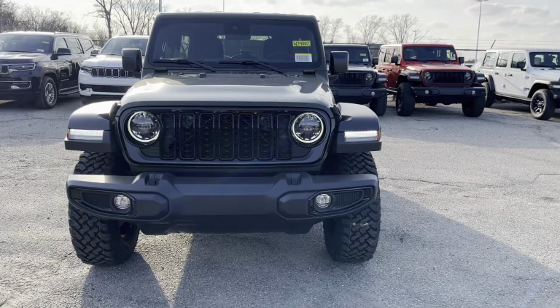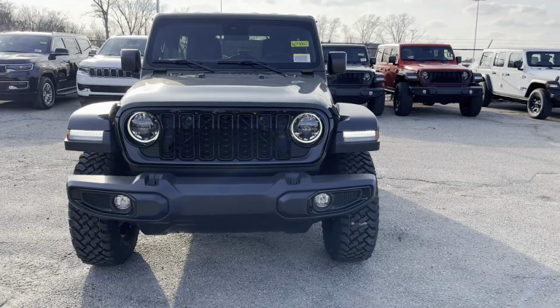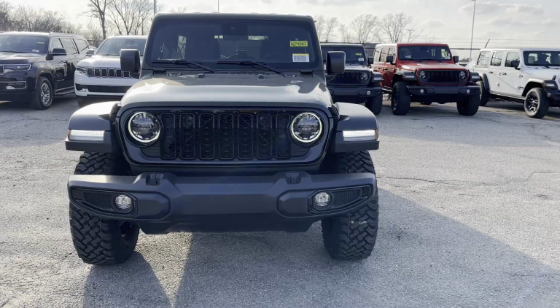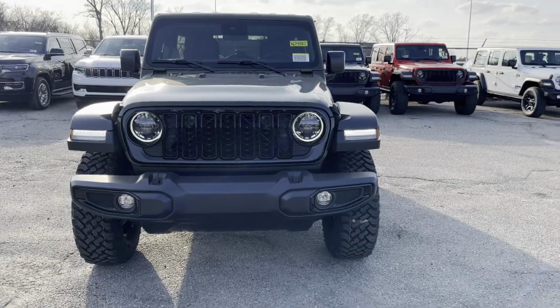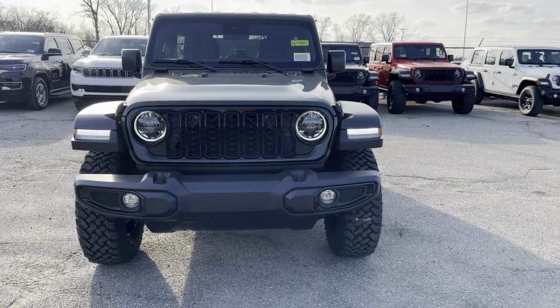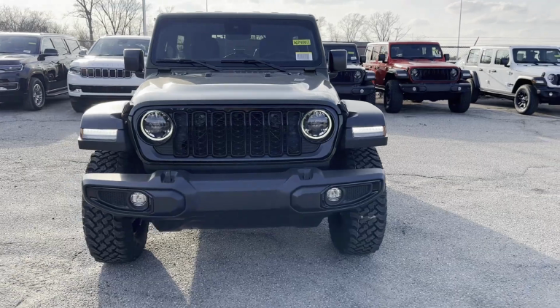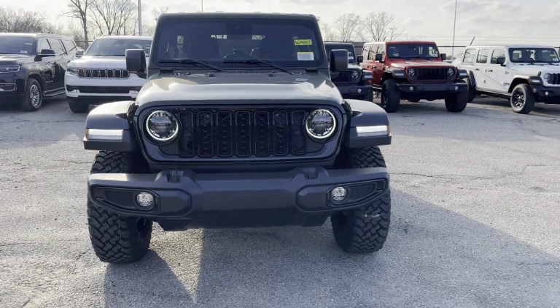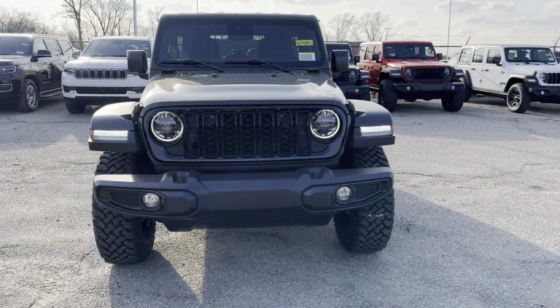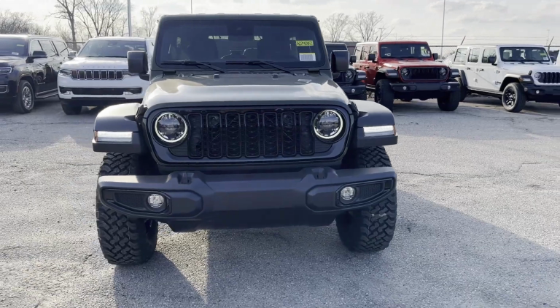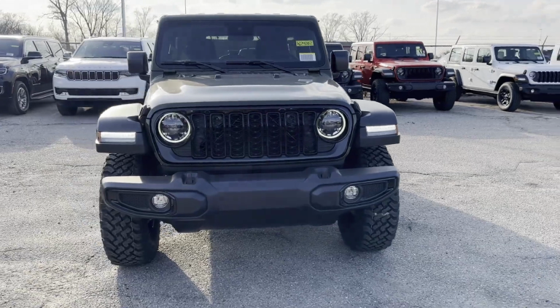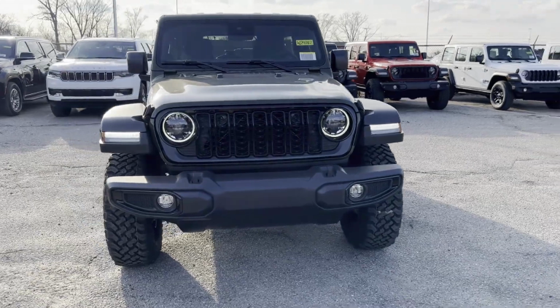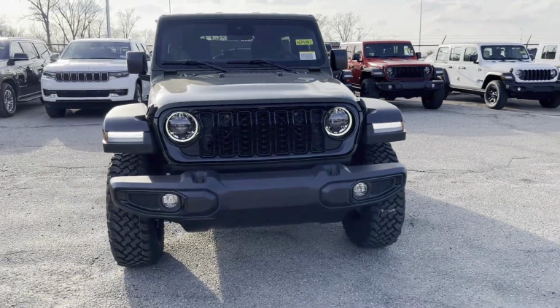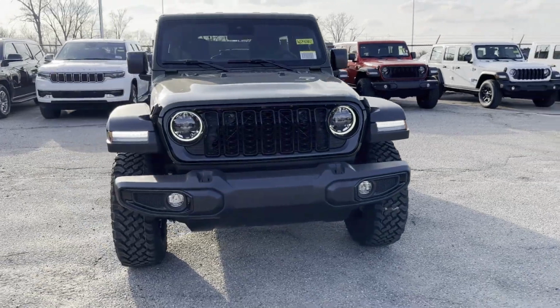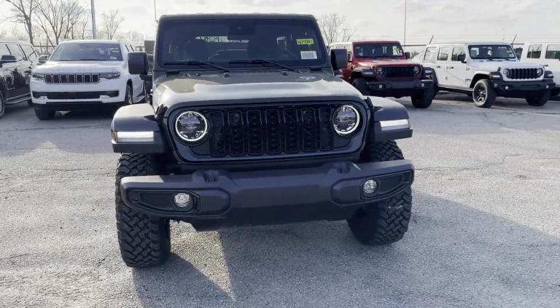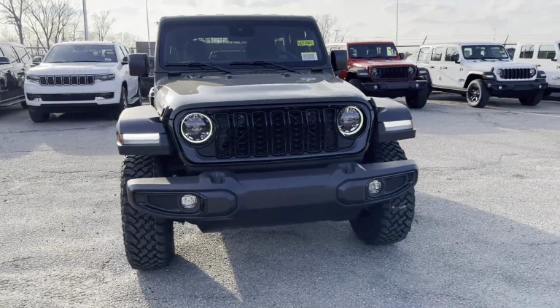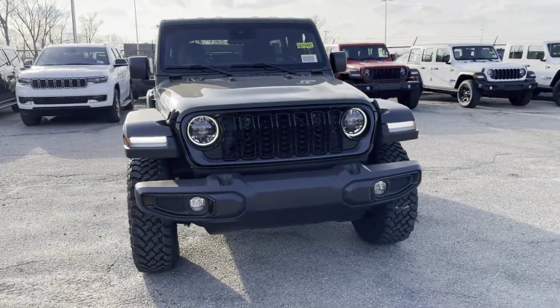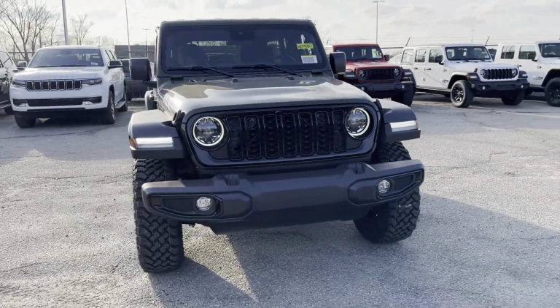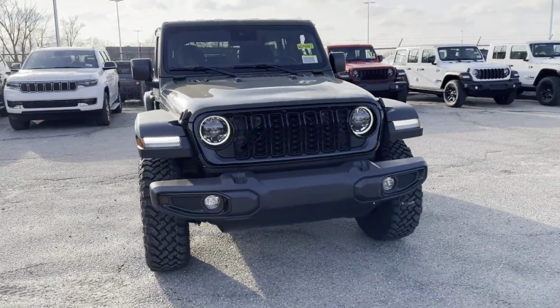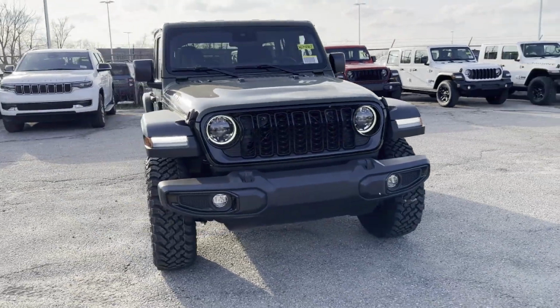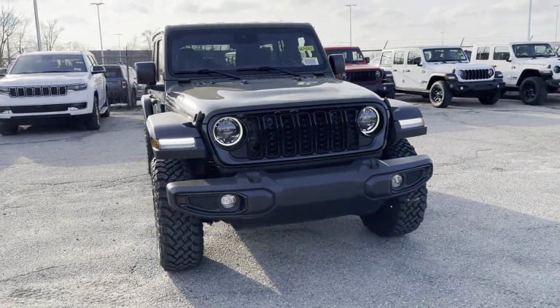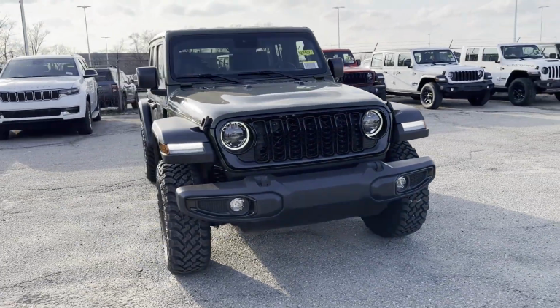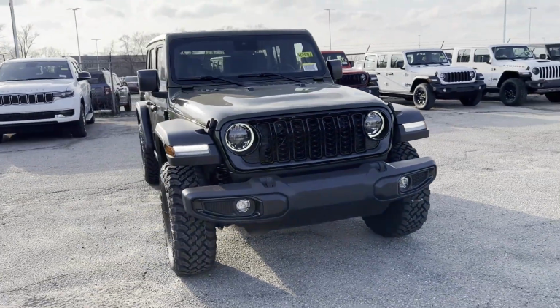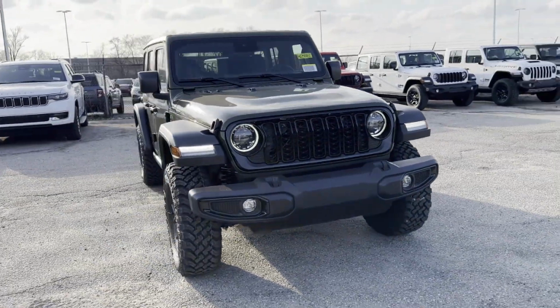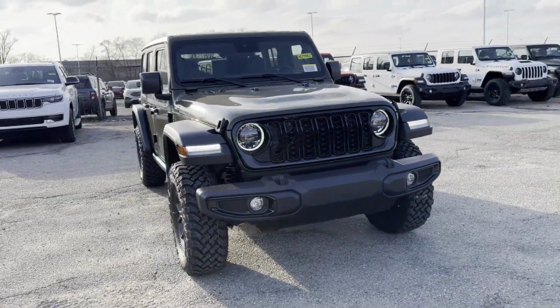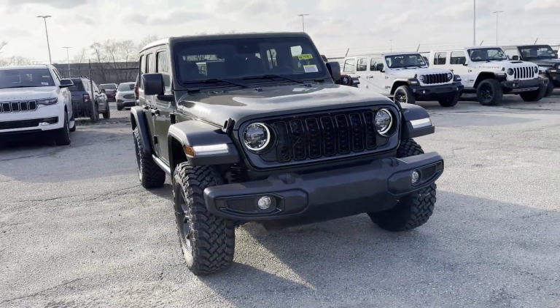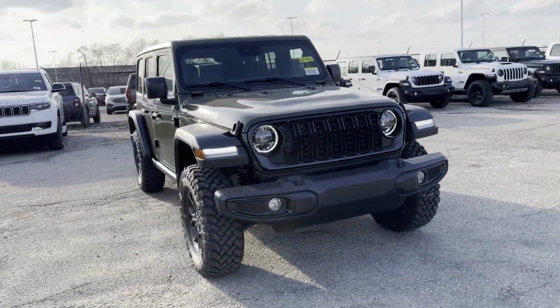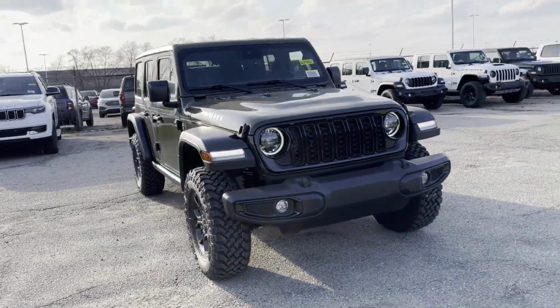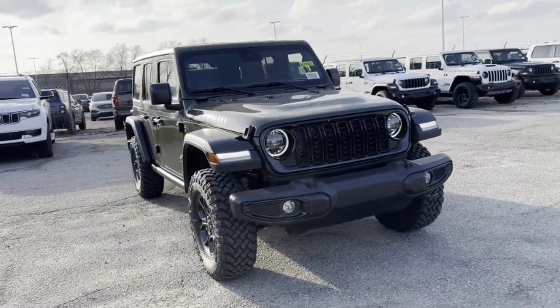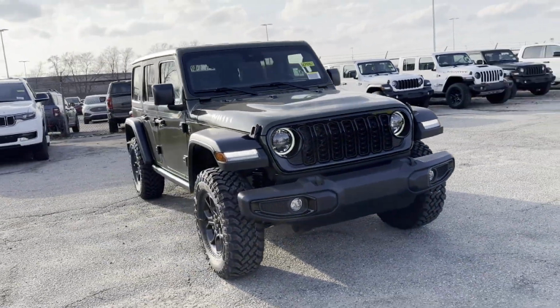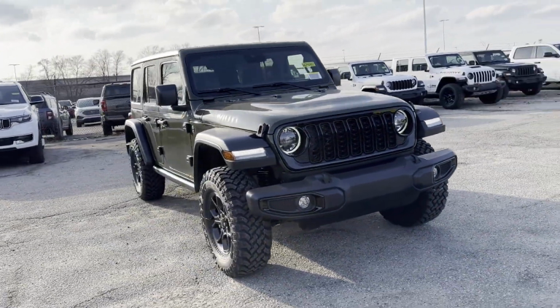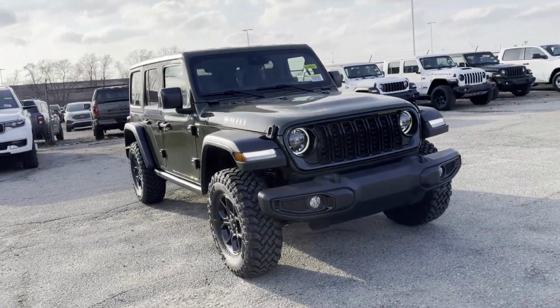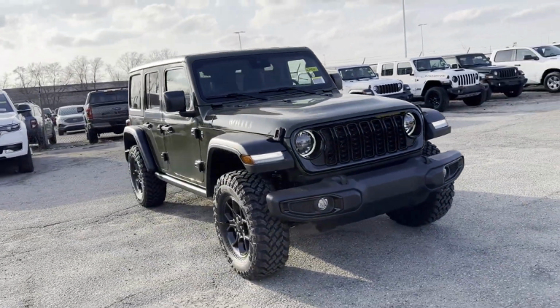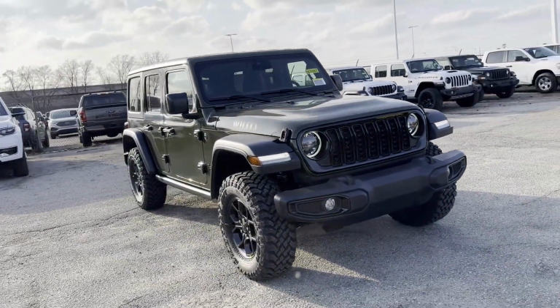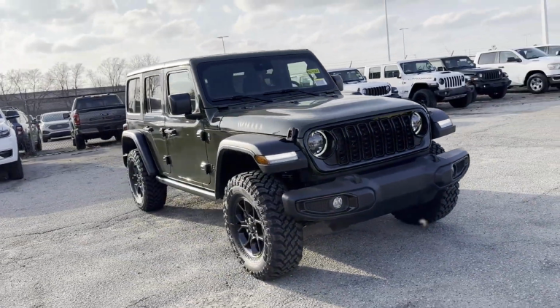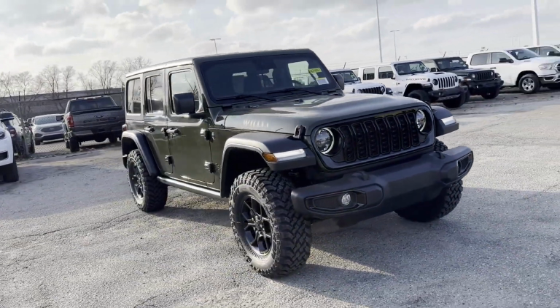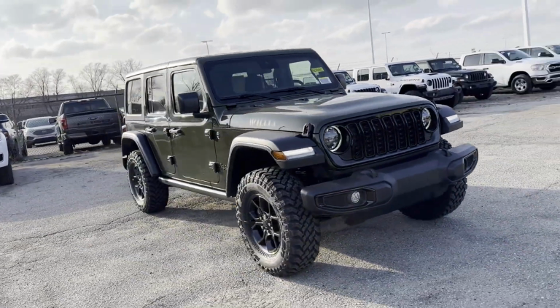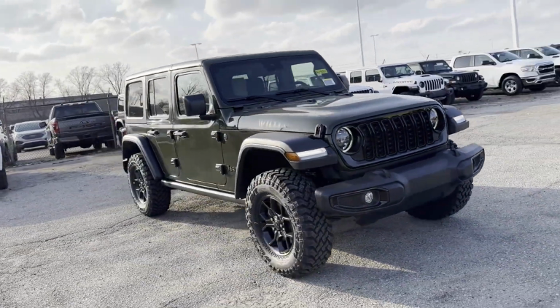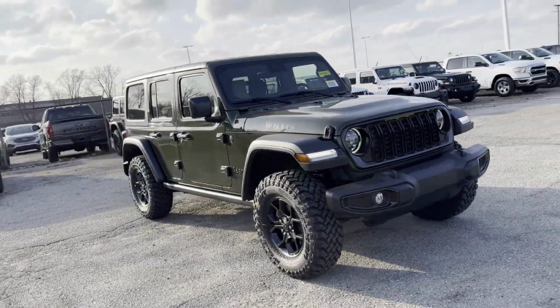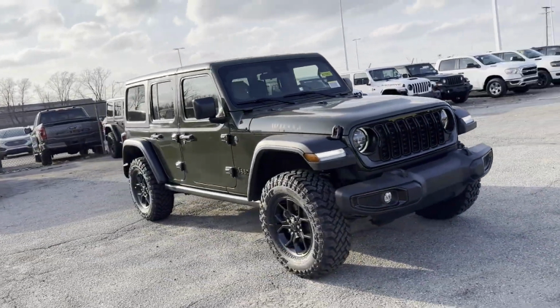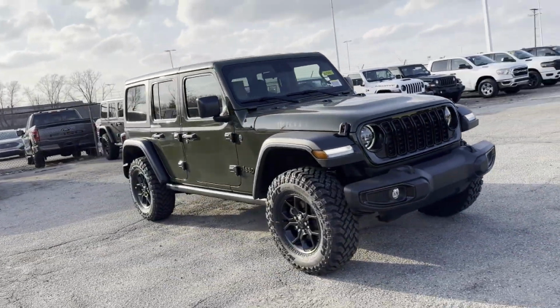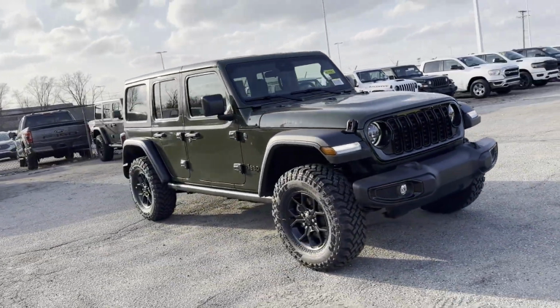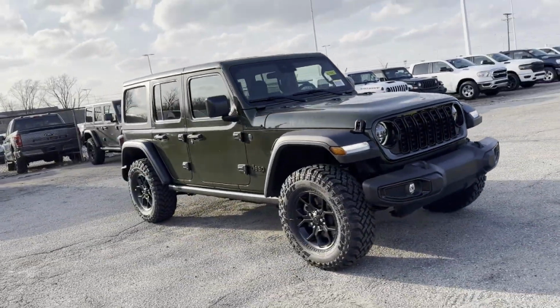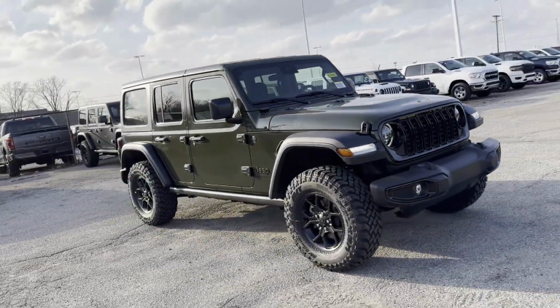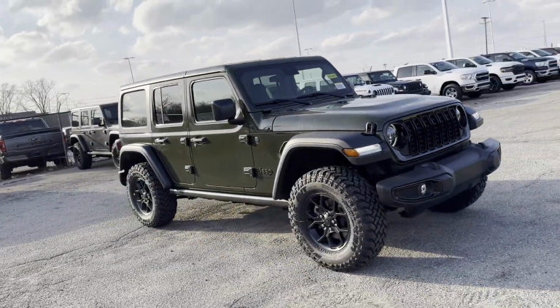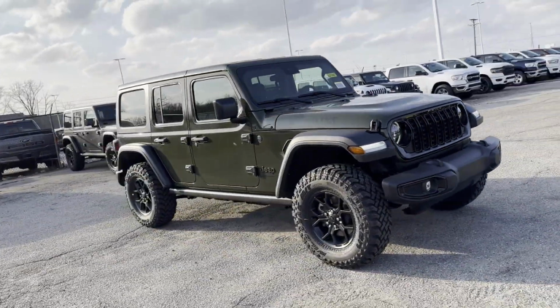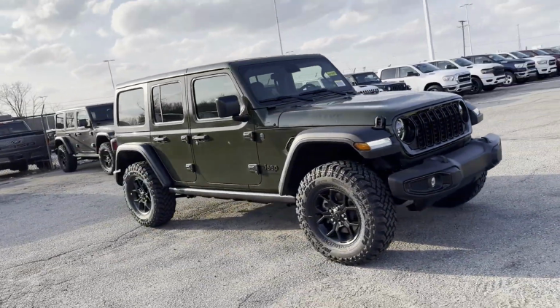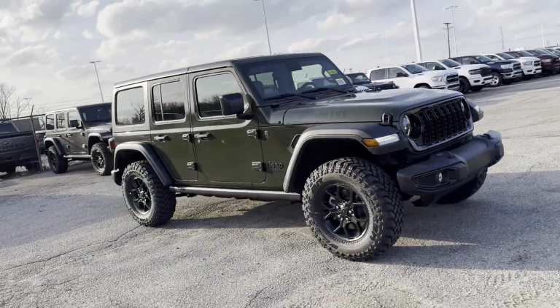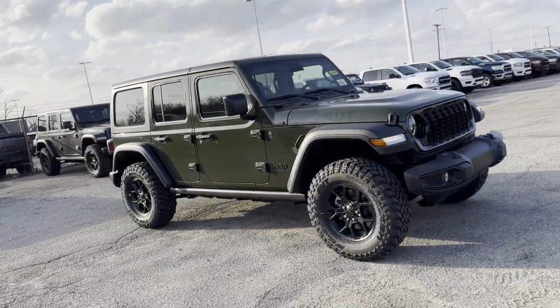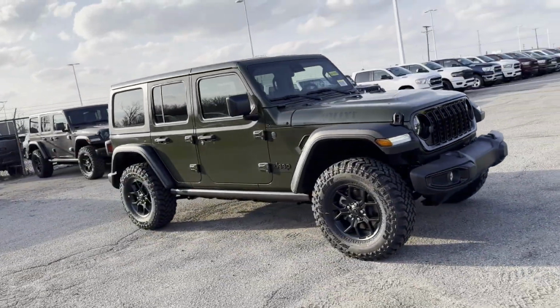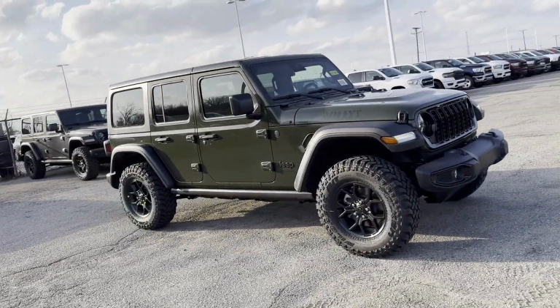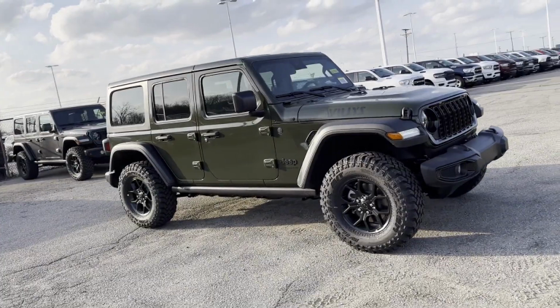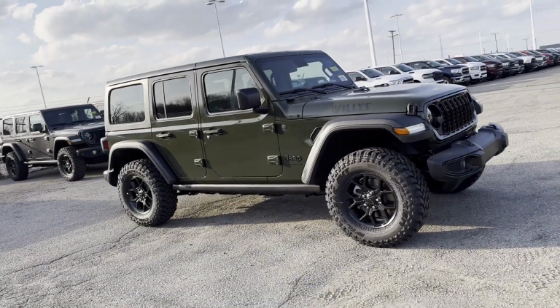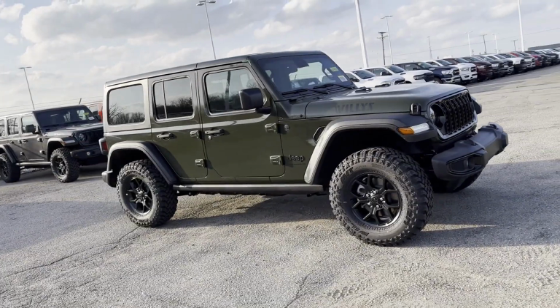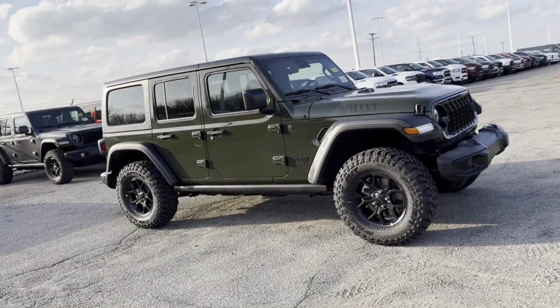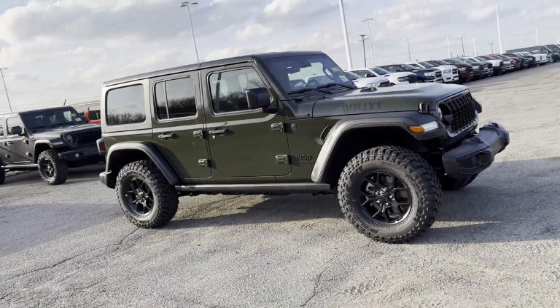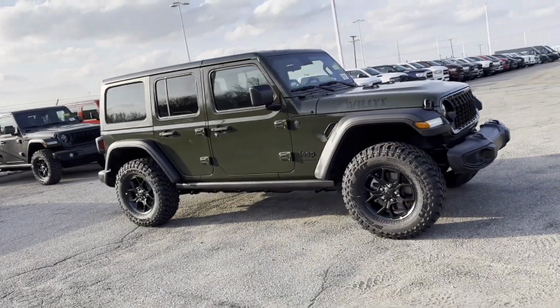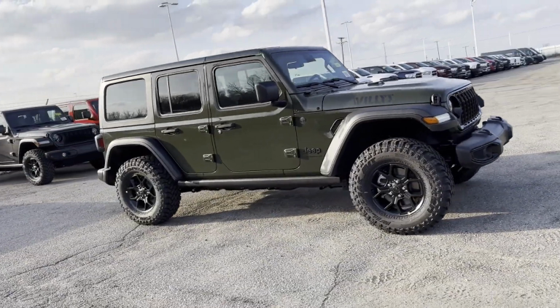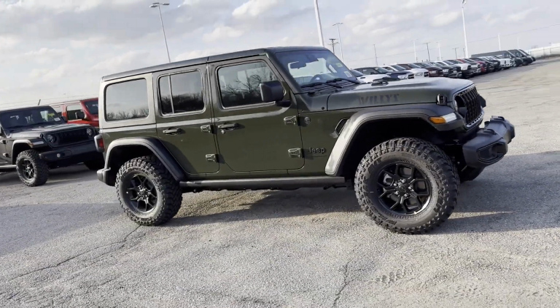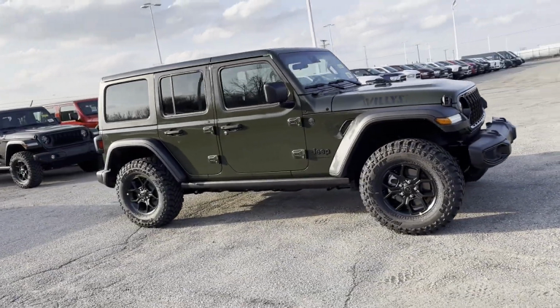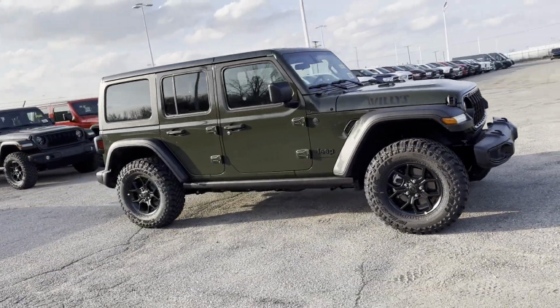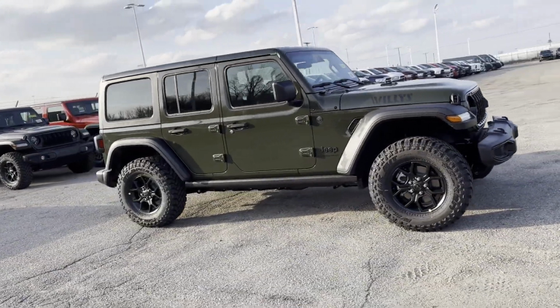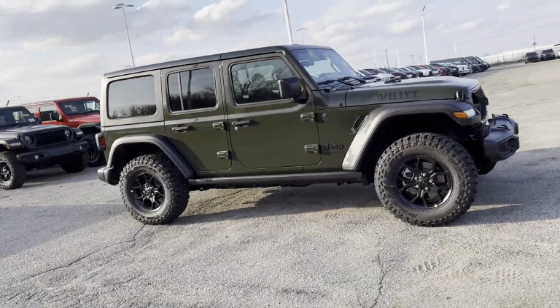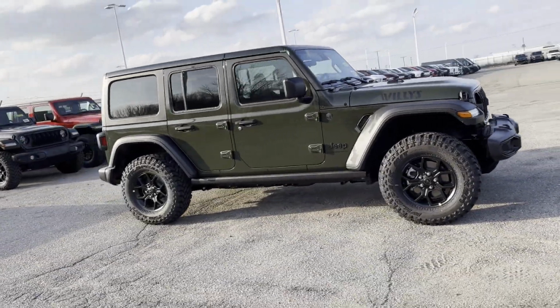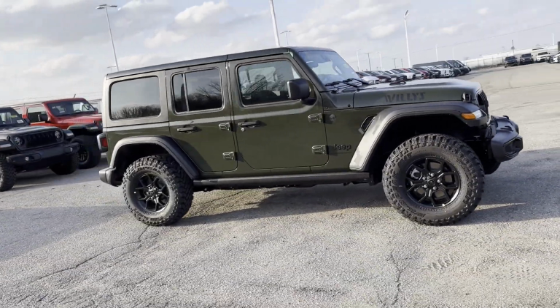2024 Jeep Wrangler. This SUV offers space as well as power and performance.